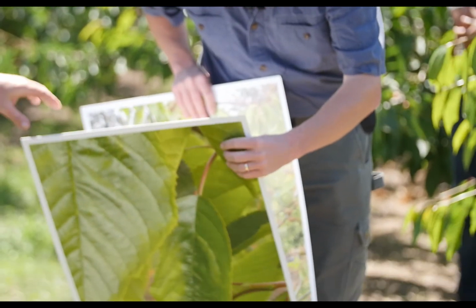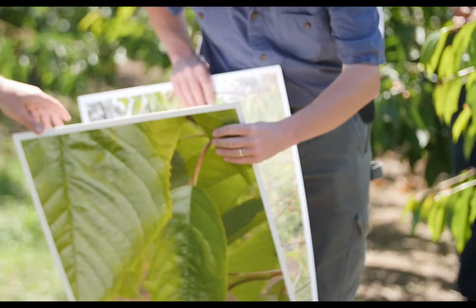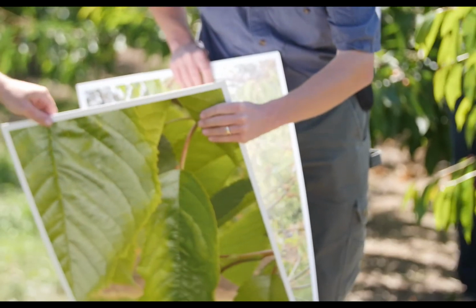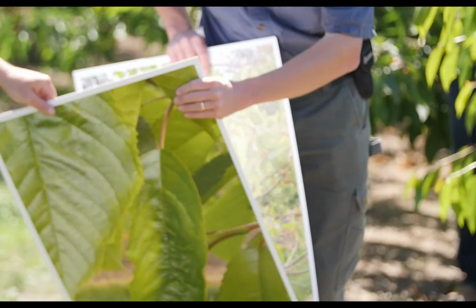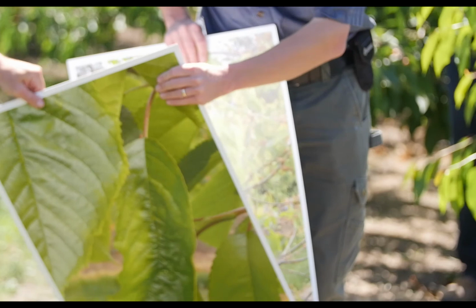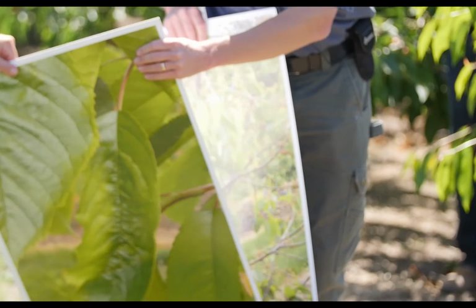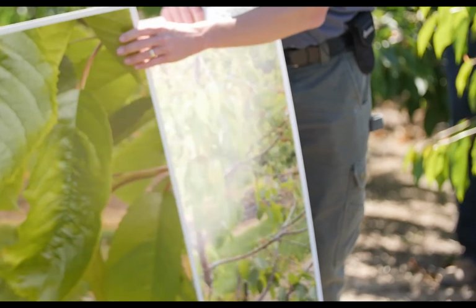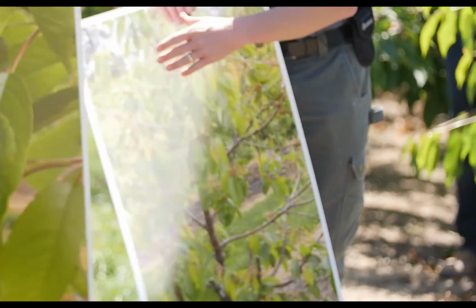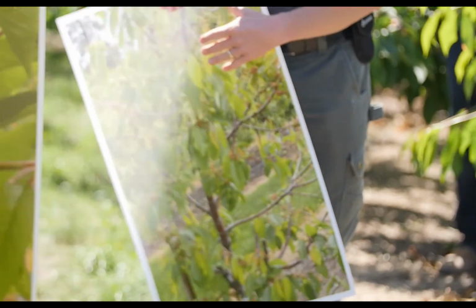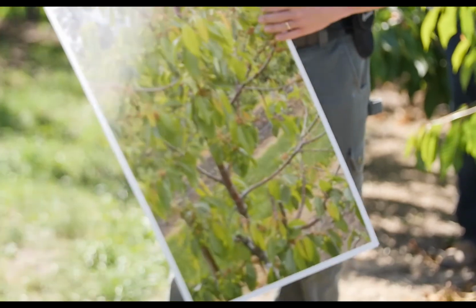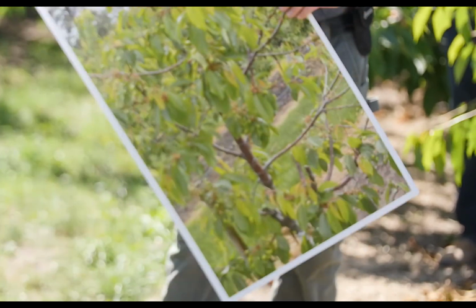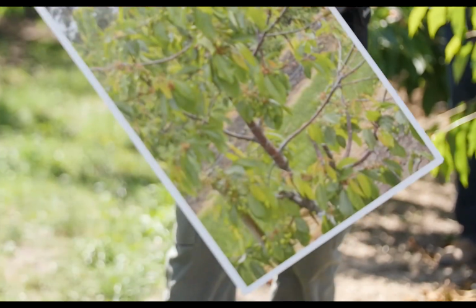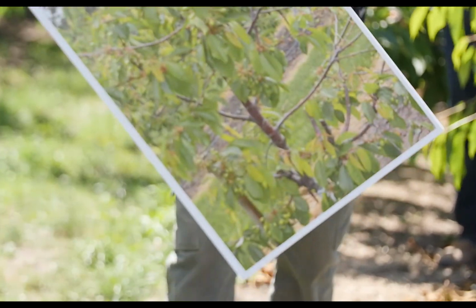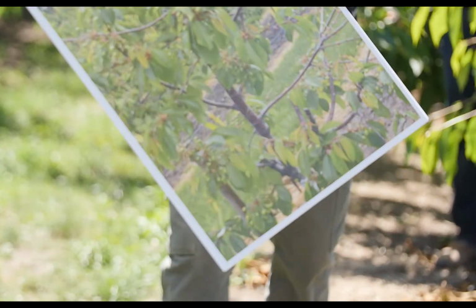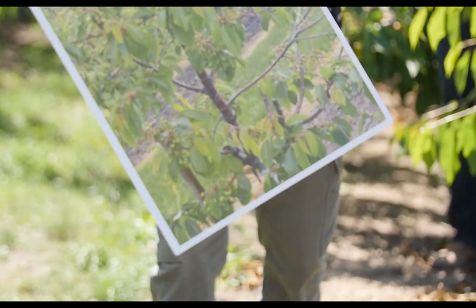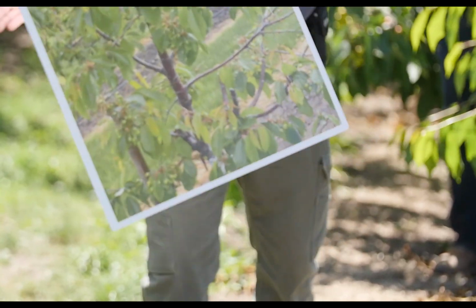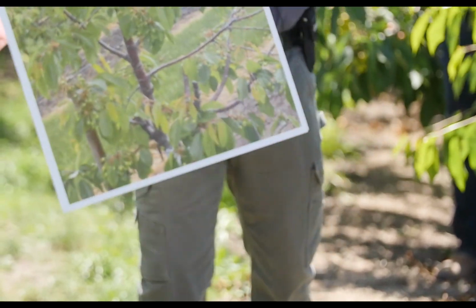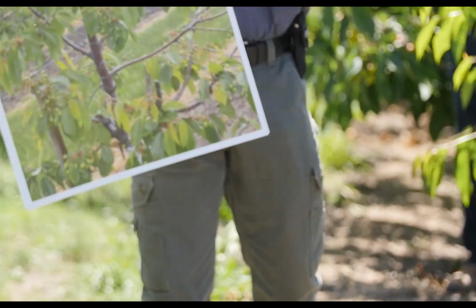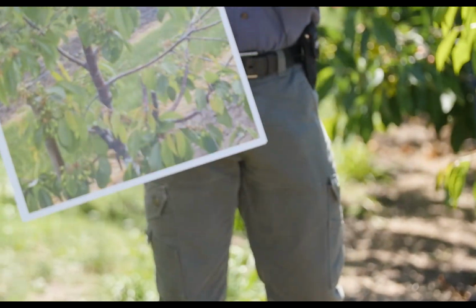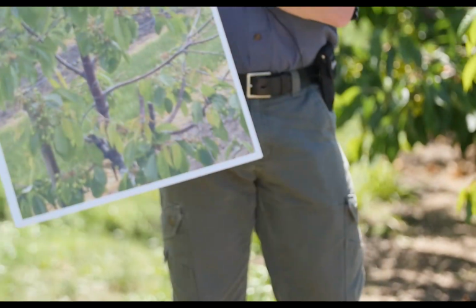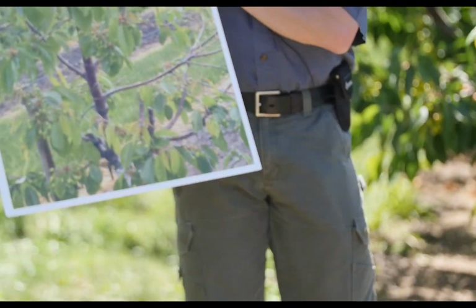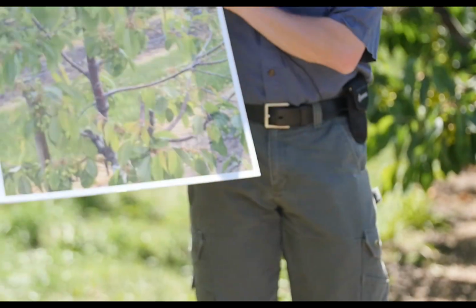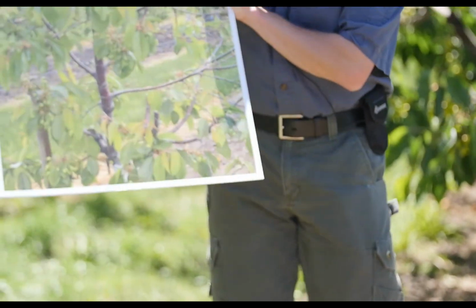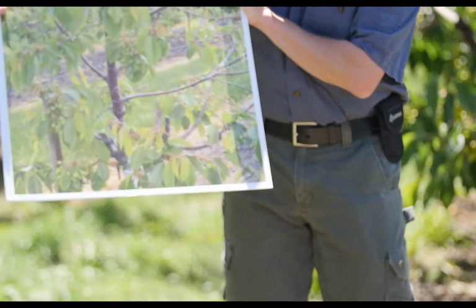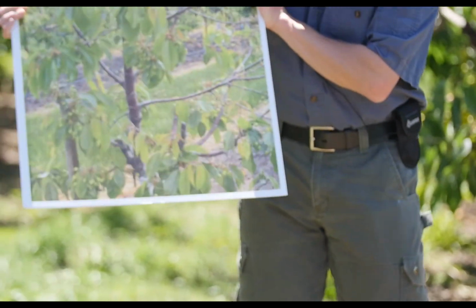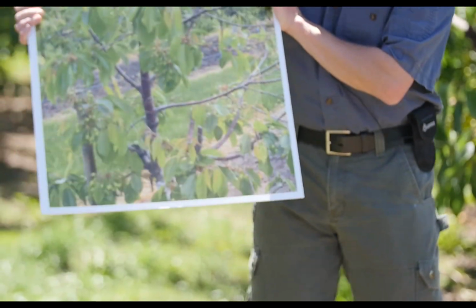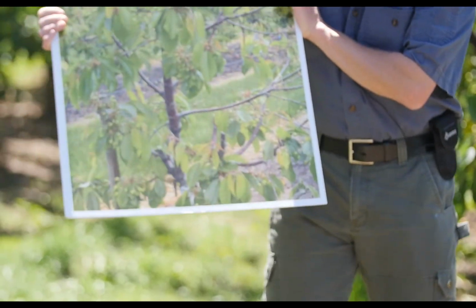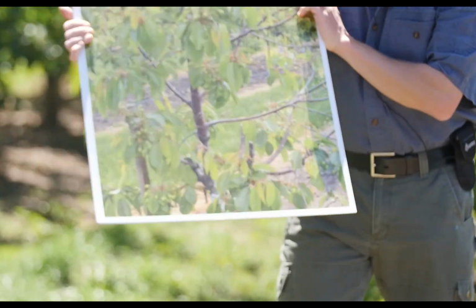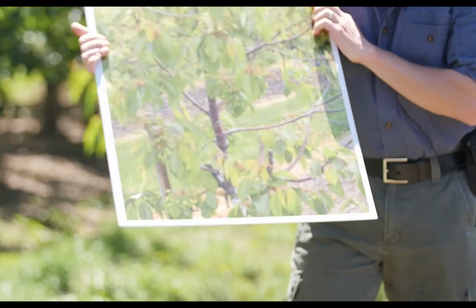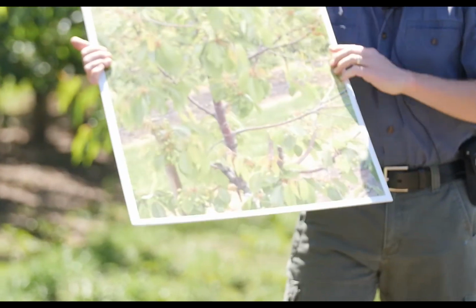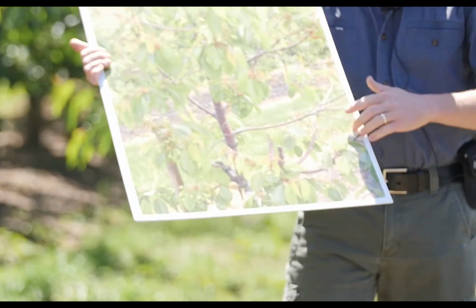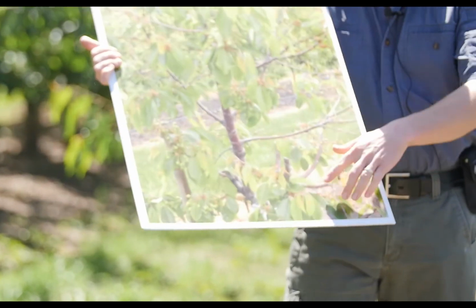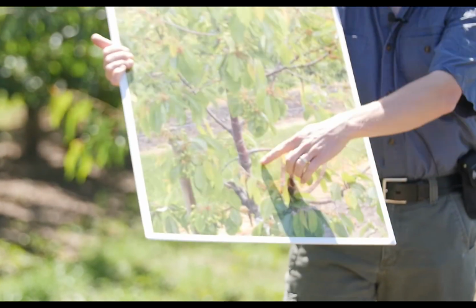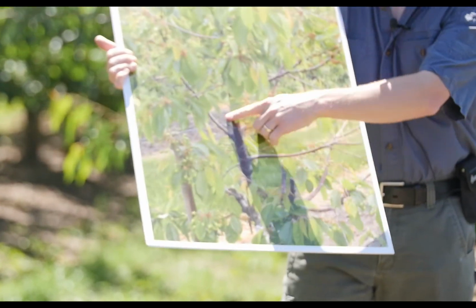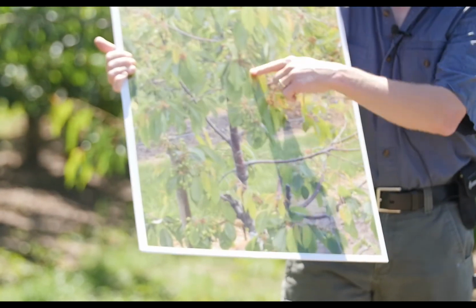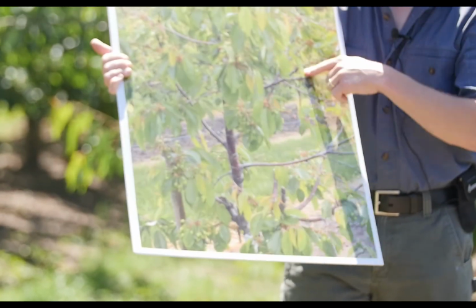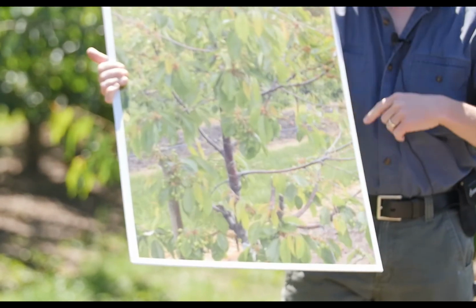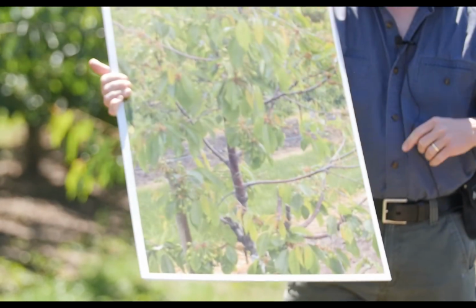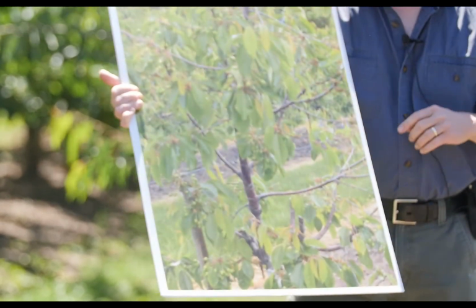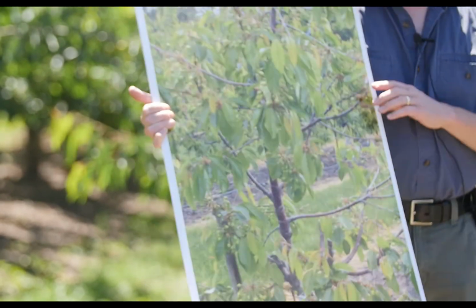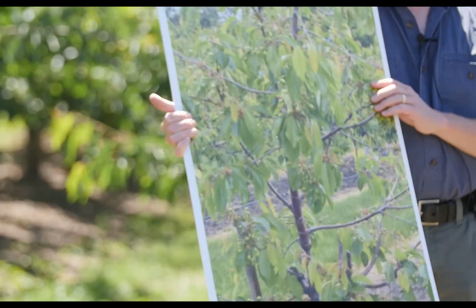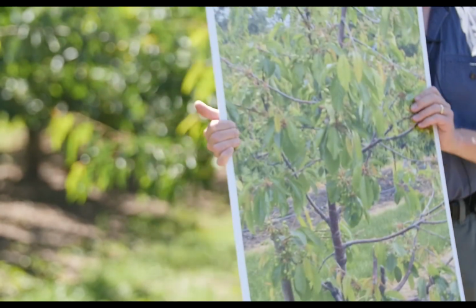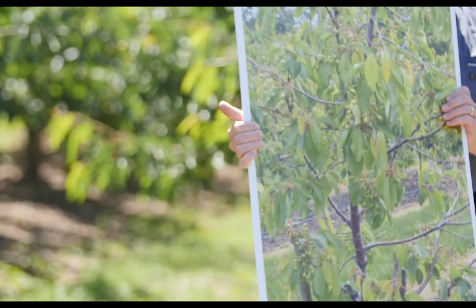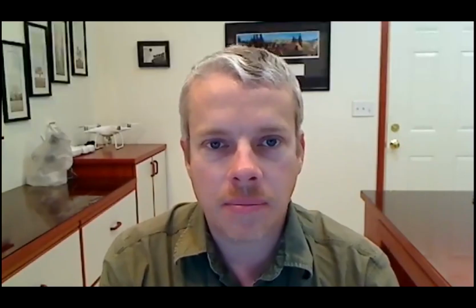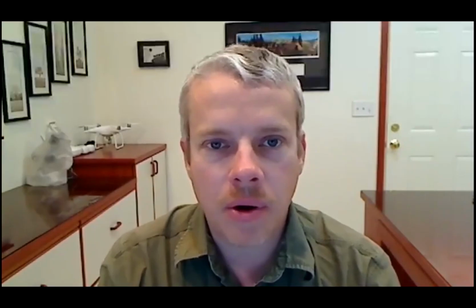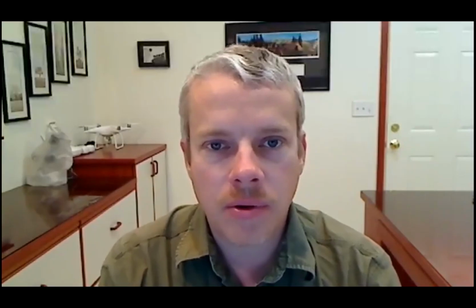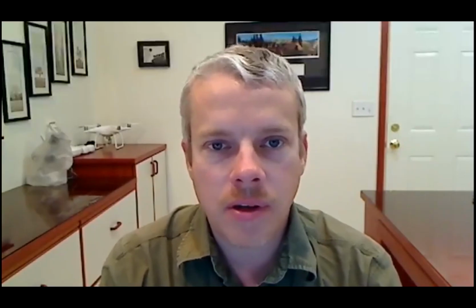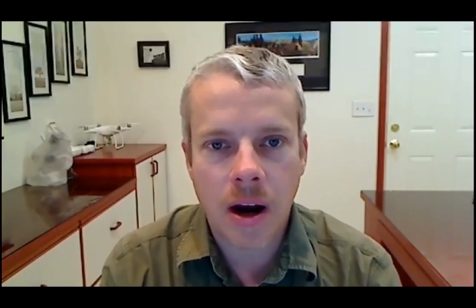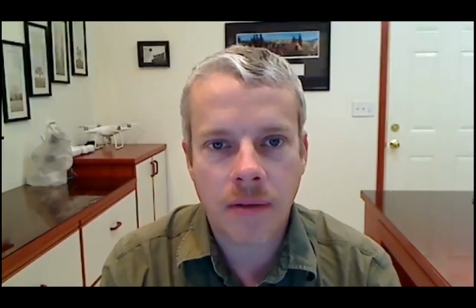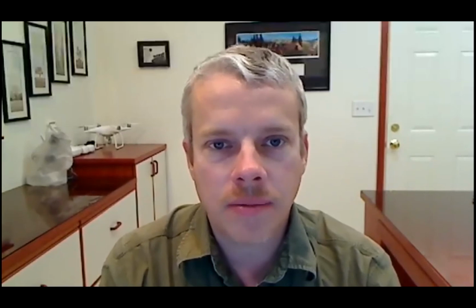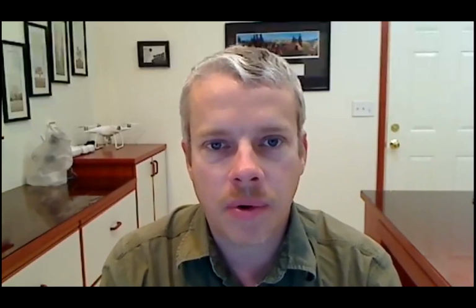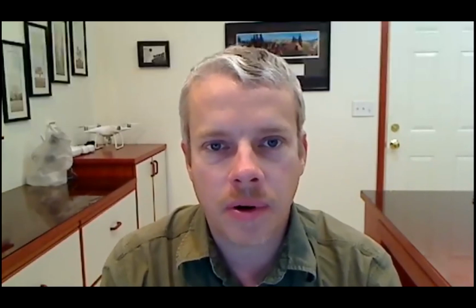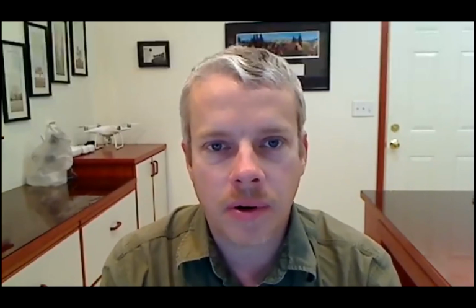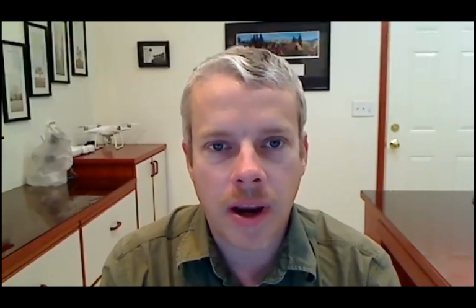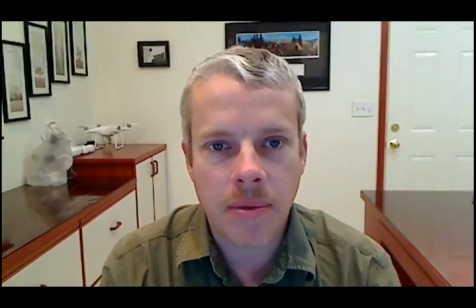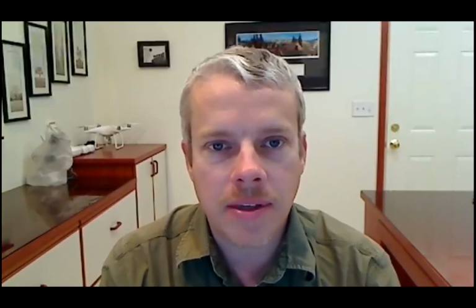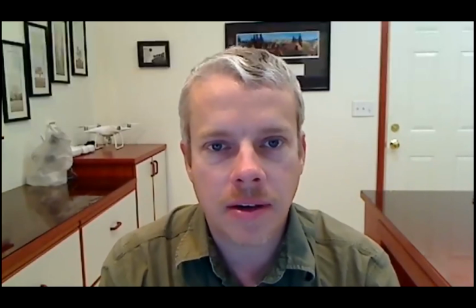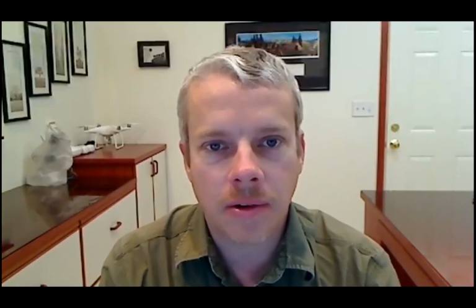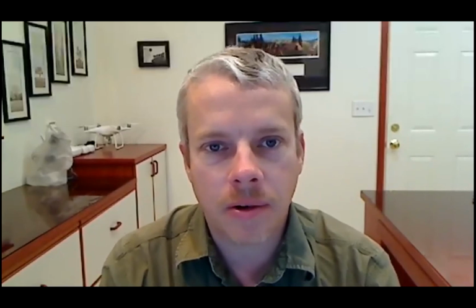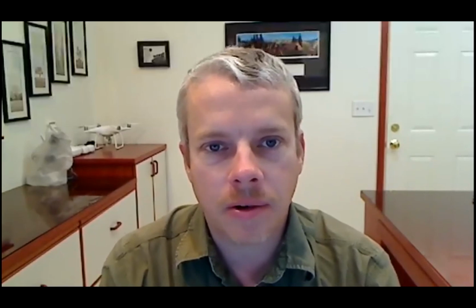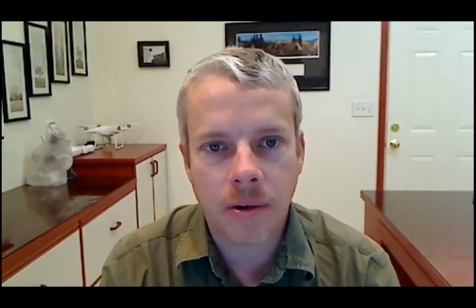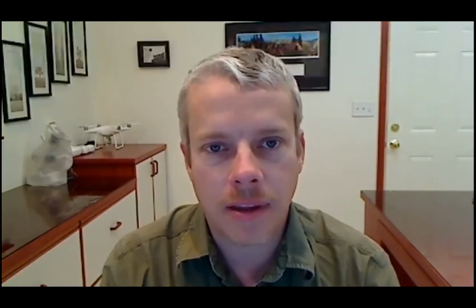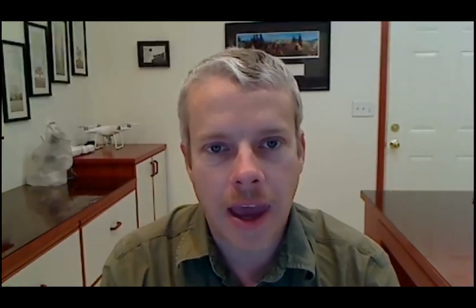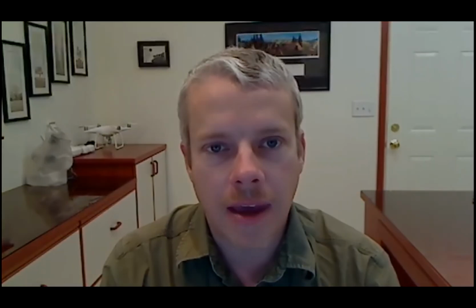In my opinion, our fruit are much larger and we have more of them. I think that the post-harvest program is integral to that.